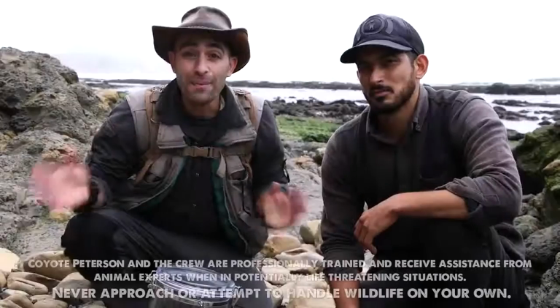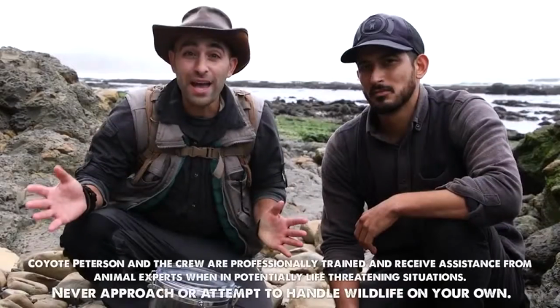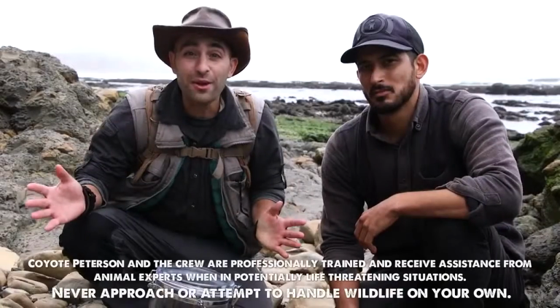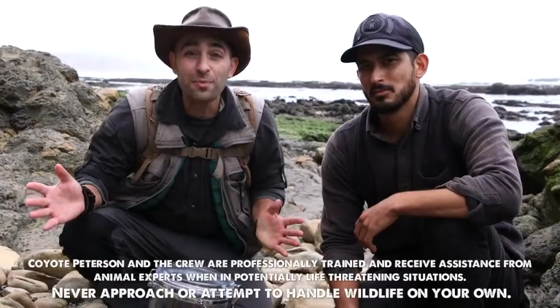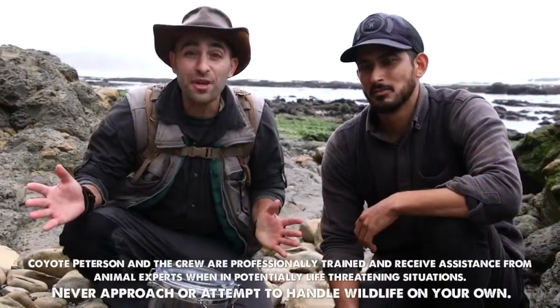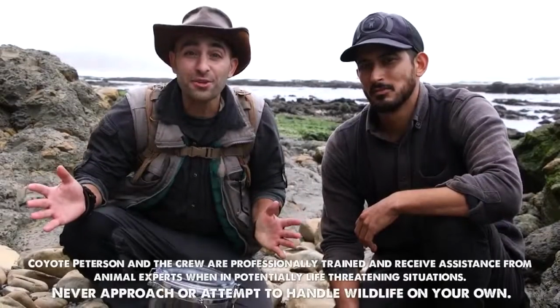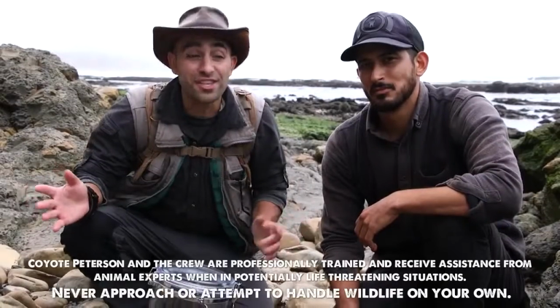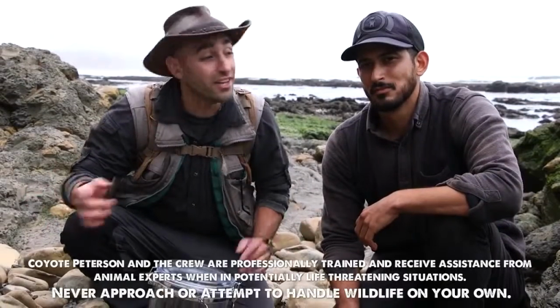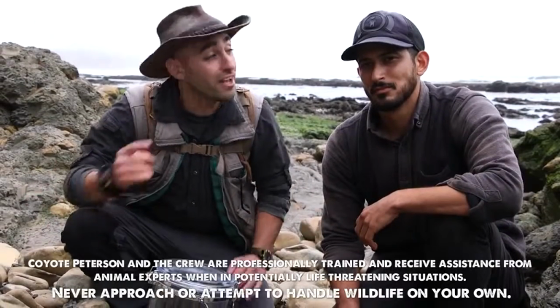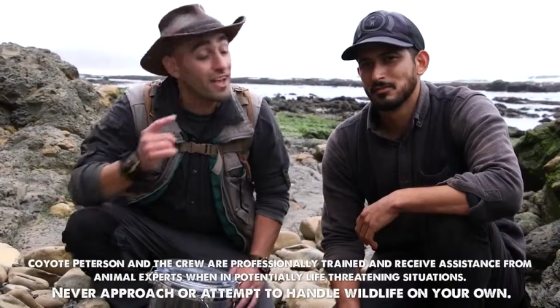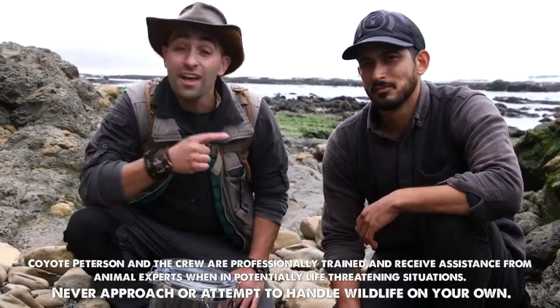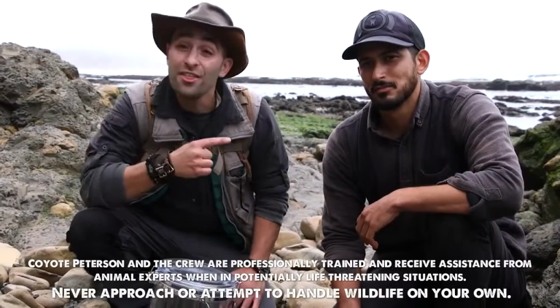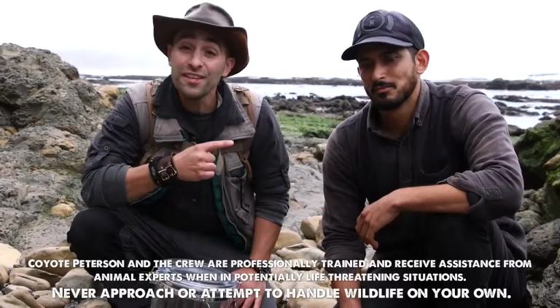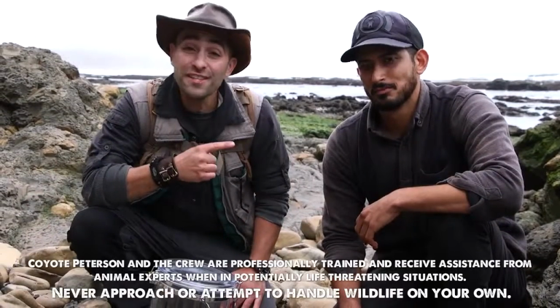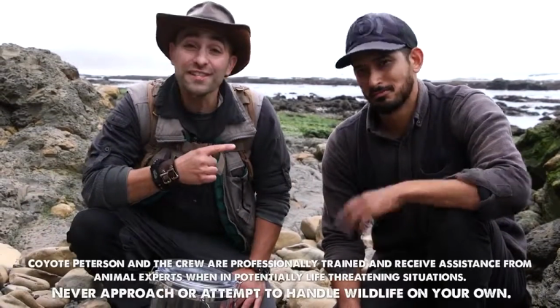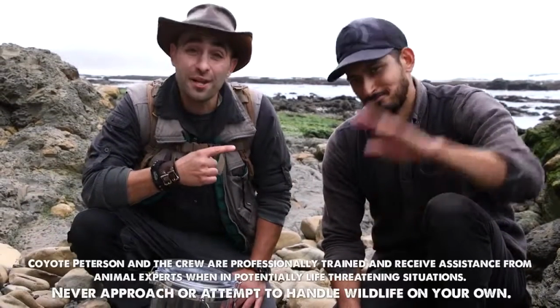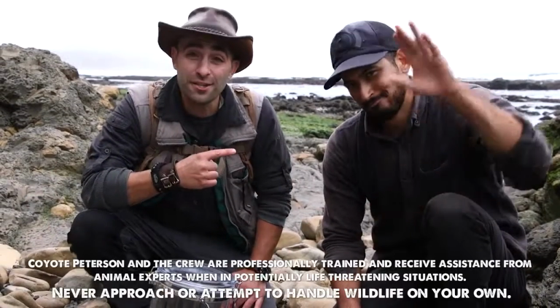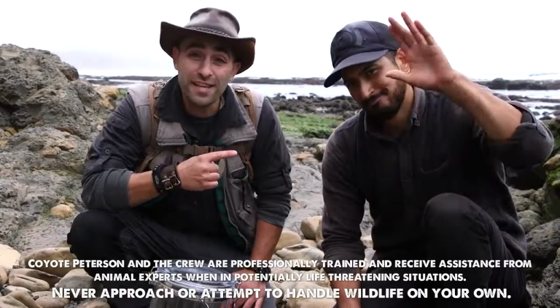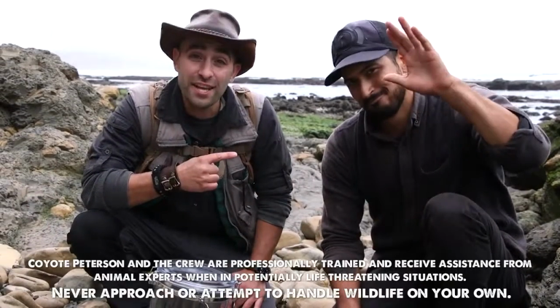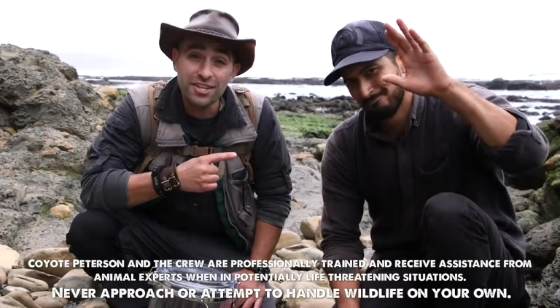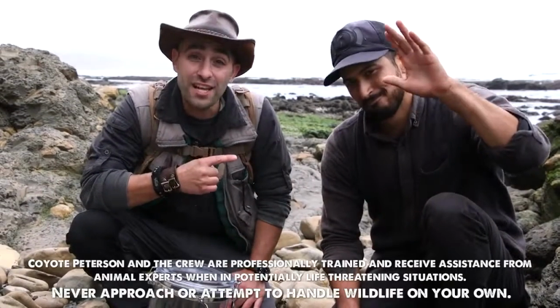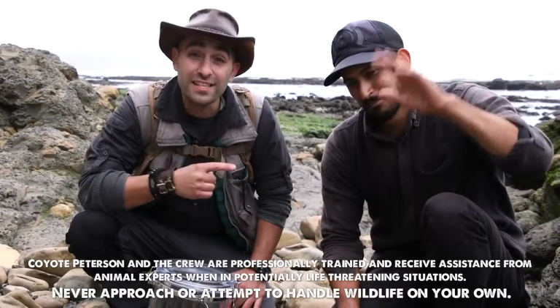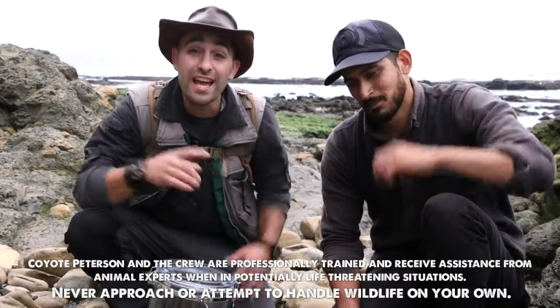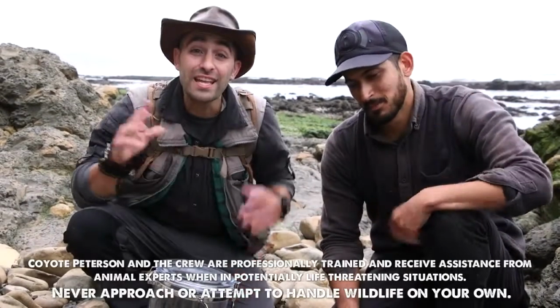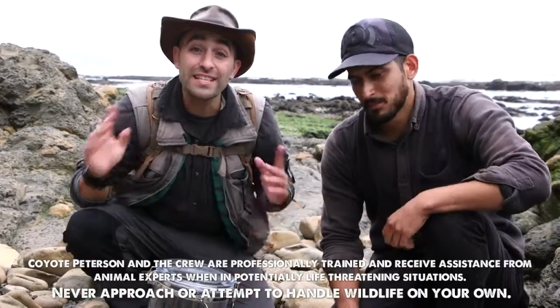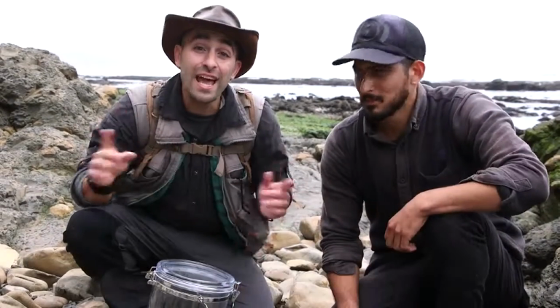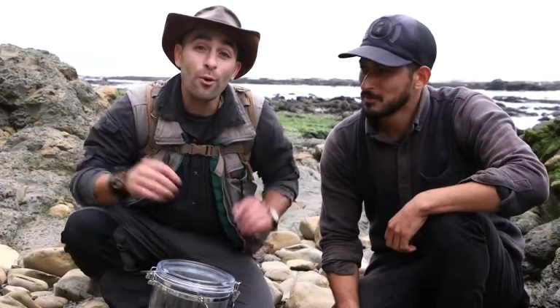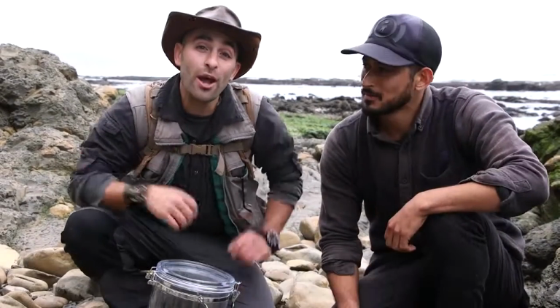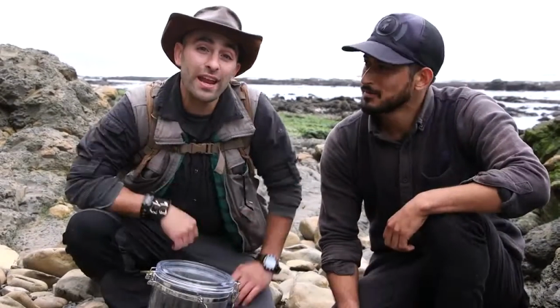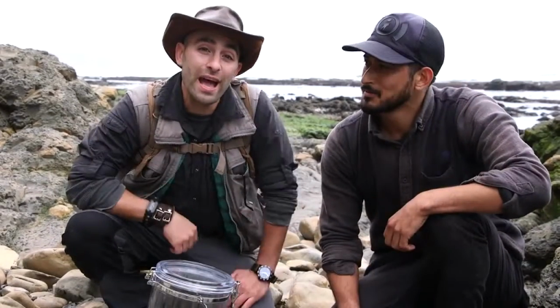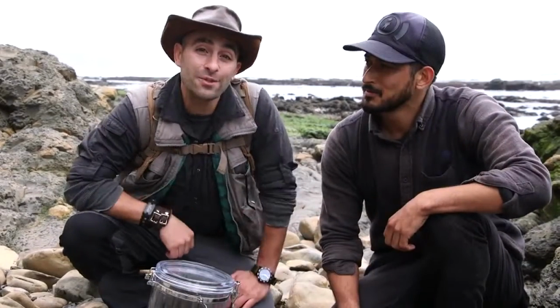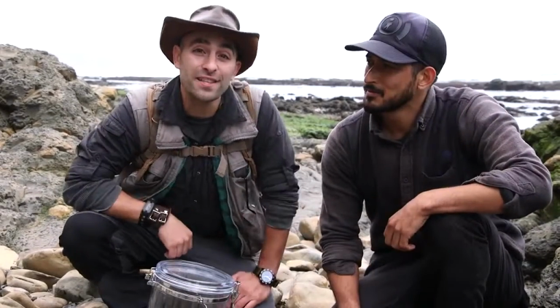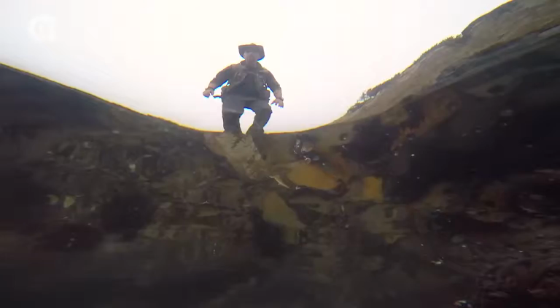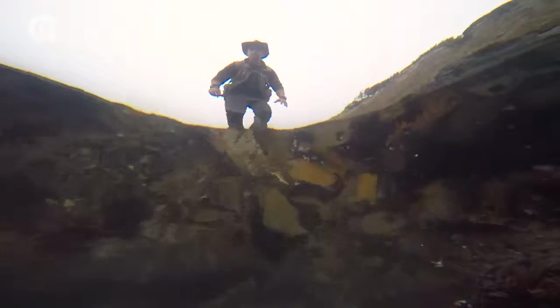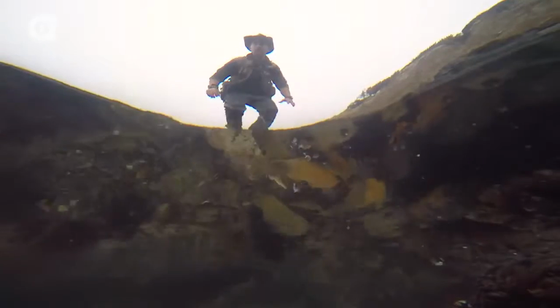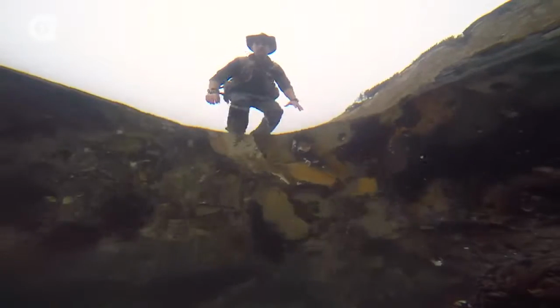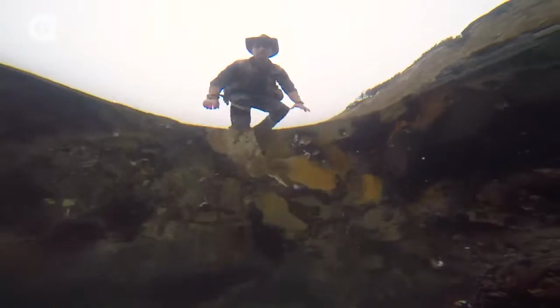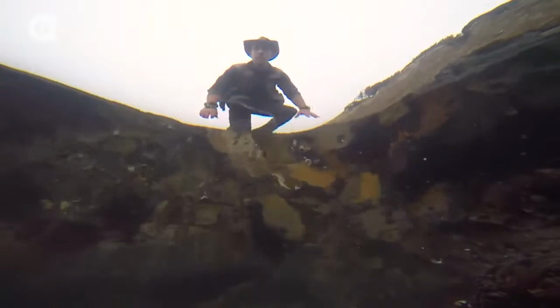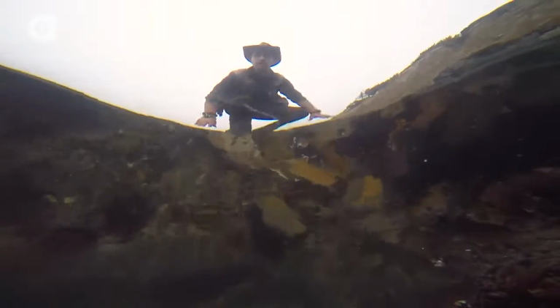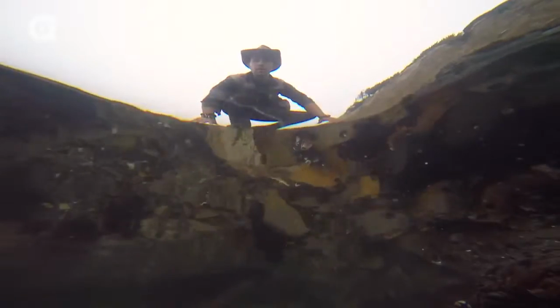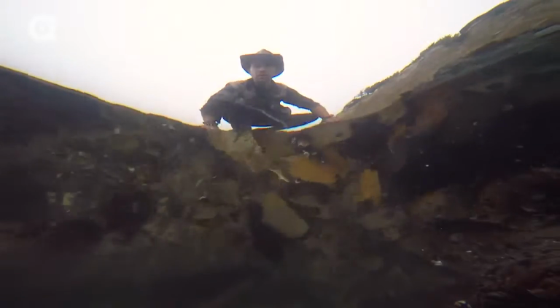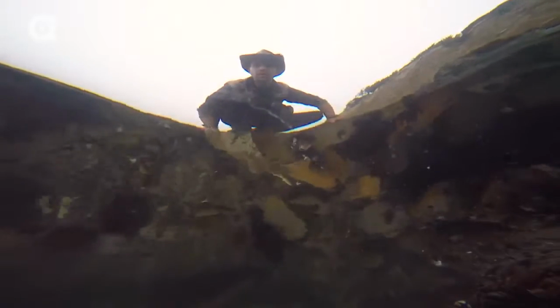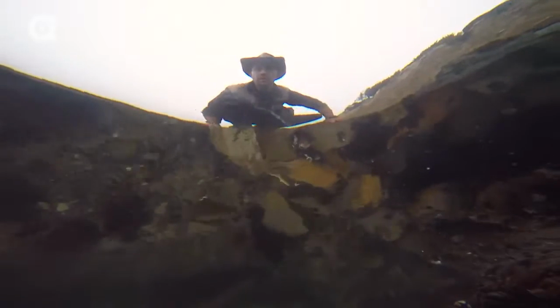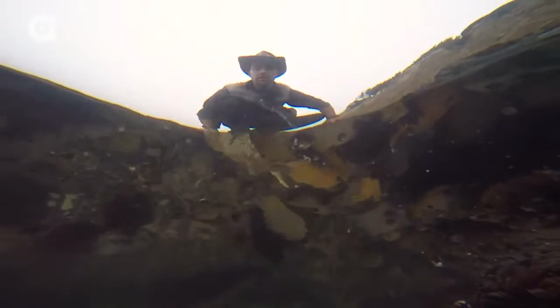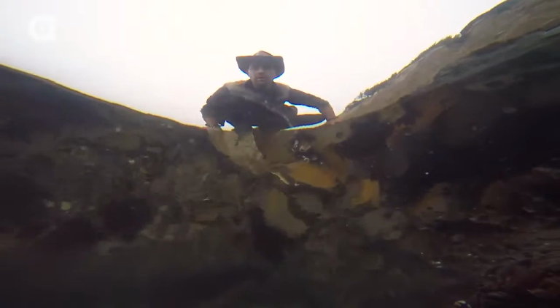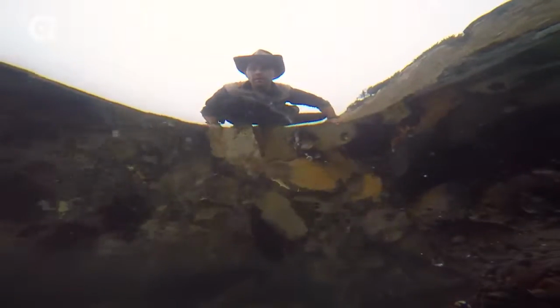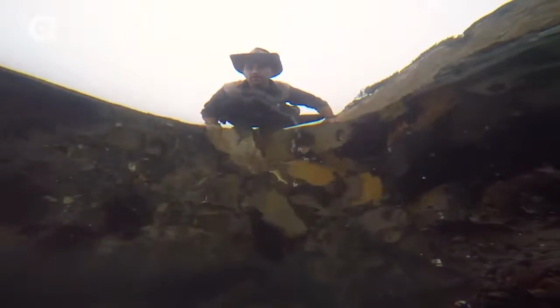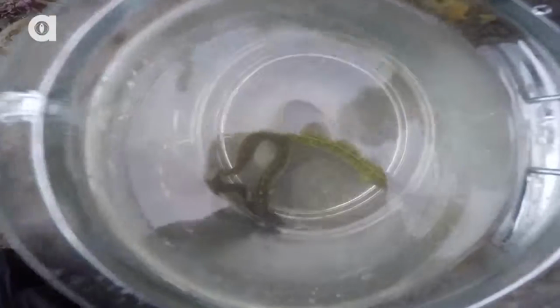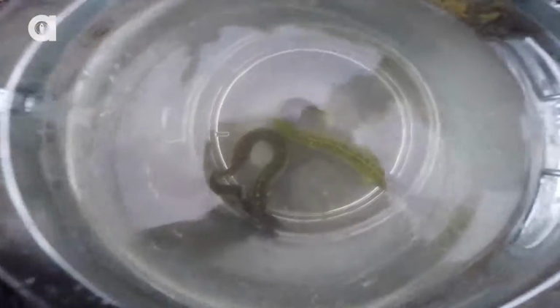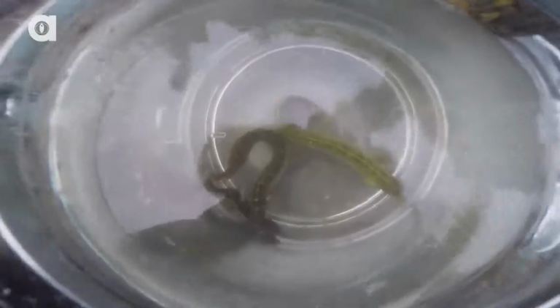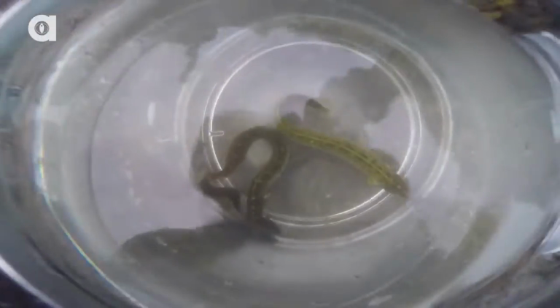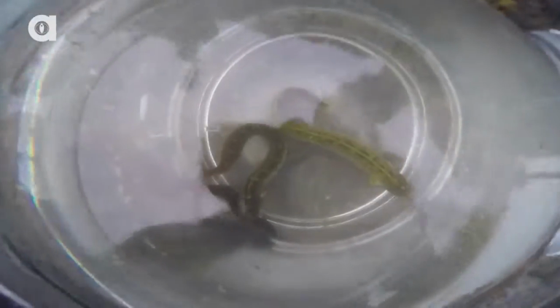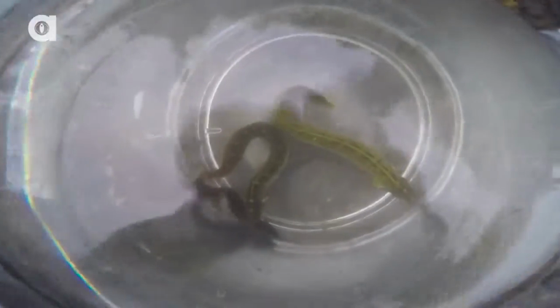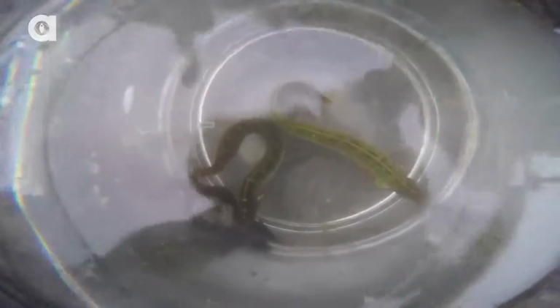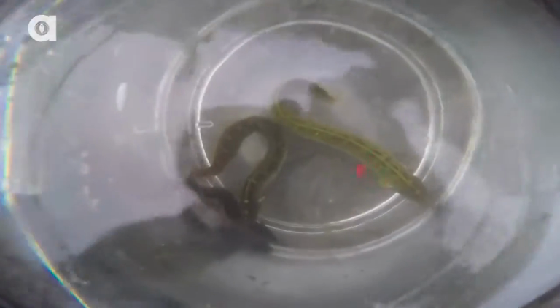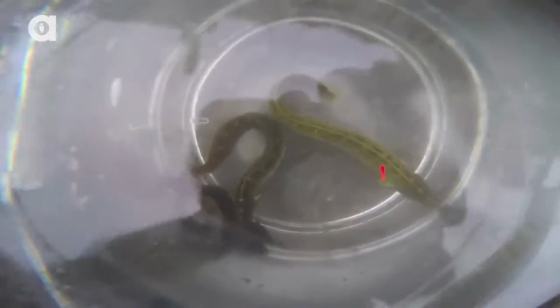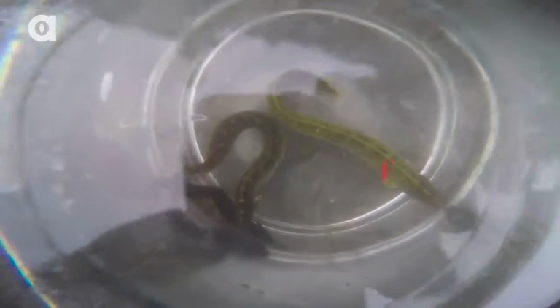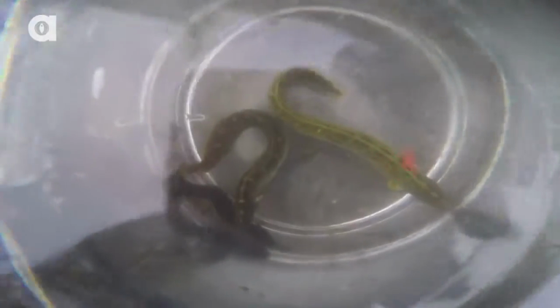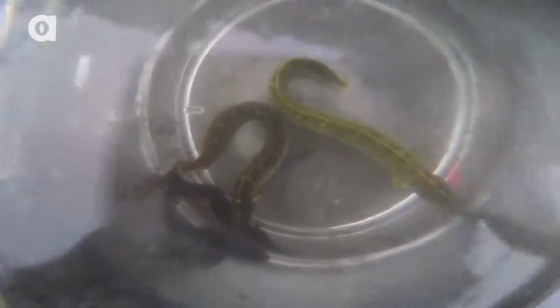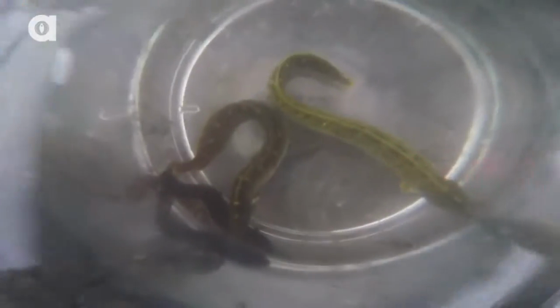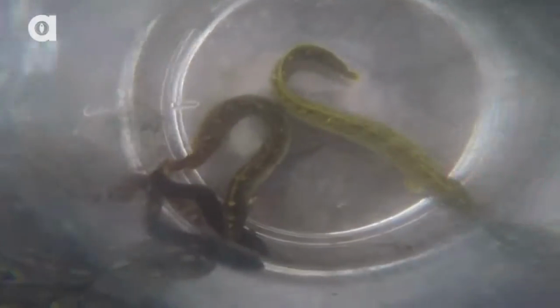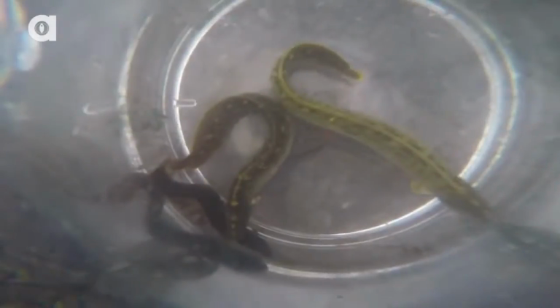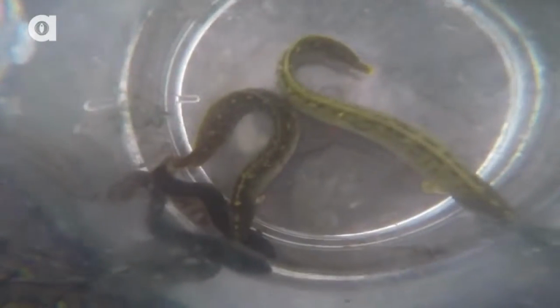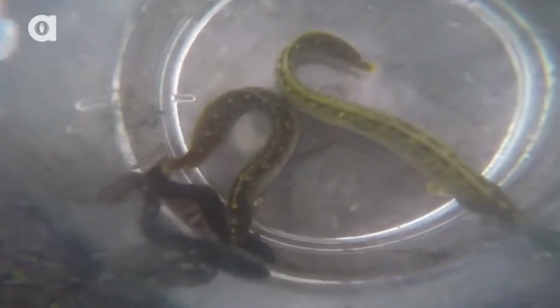I'm Coyote Peterson, this is Aaron Sanchez, and today we're heading out to the tide pools of Northern California to see what sort of creatures we can find.